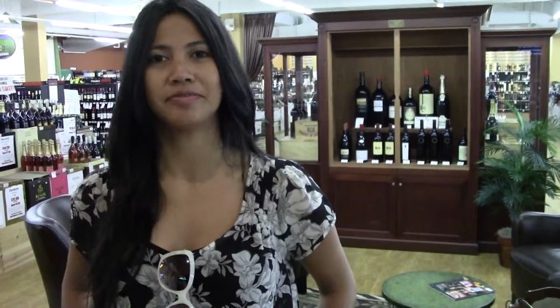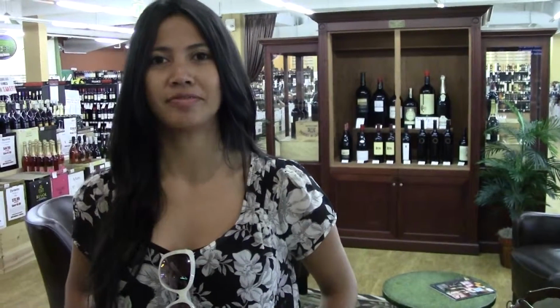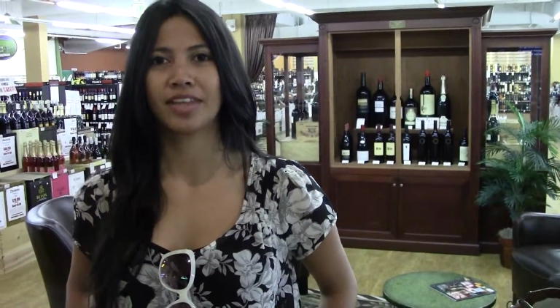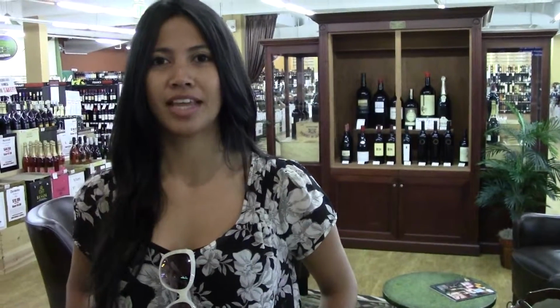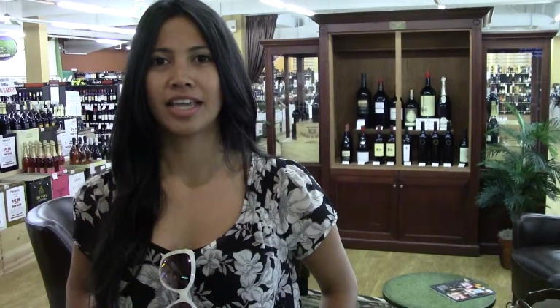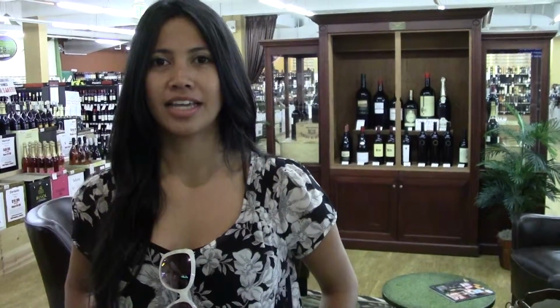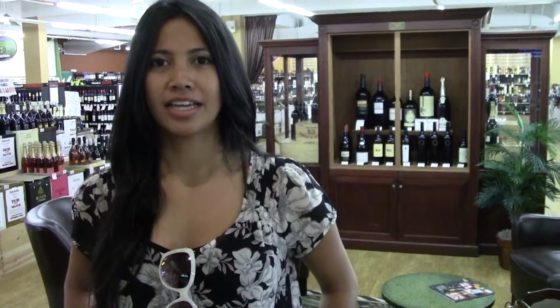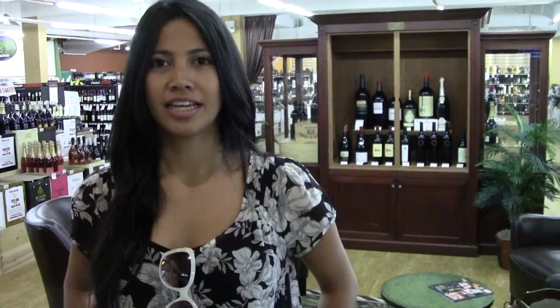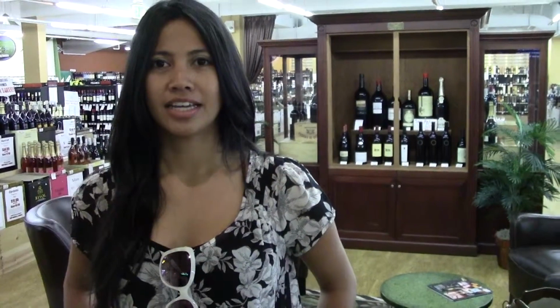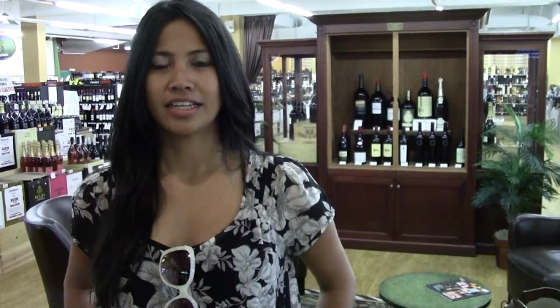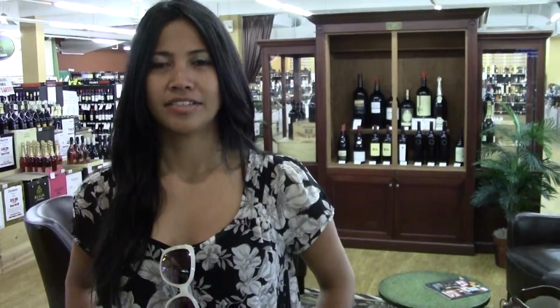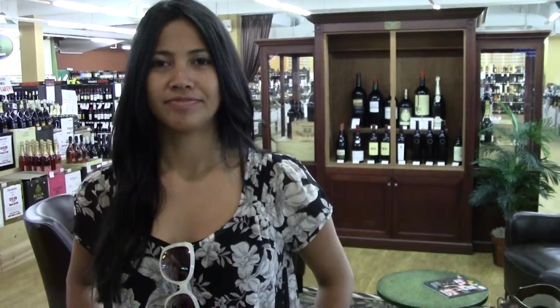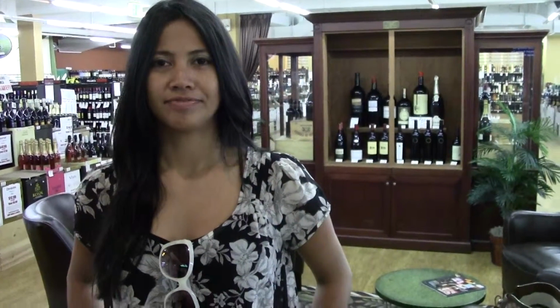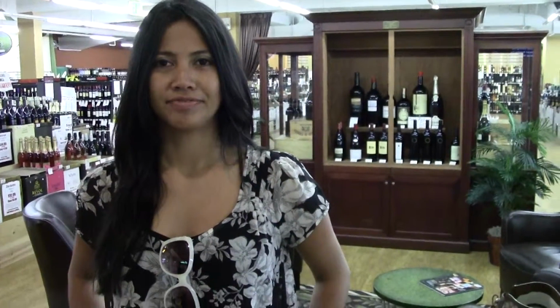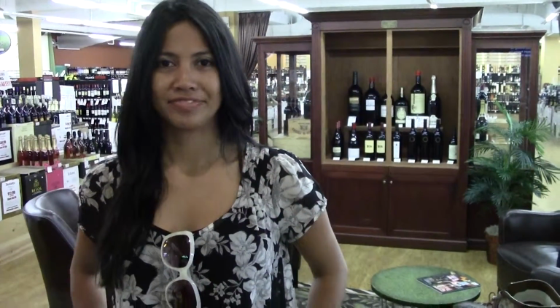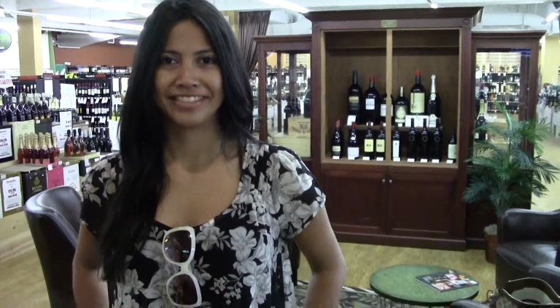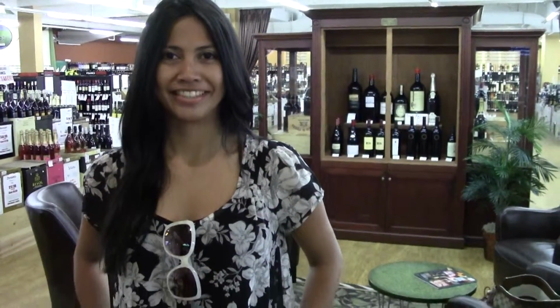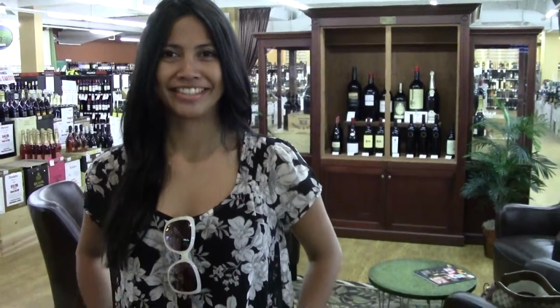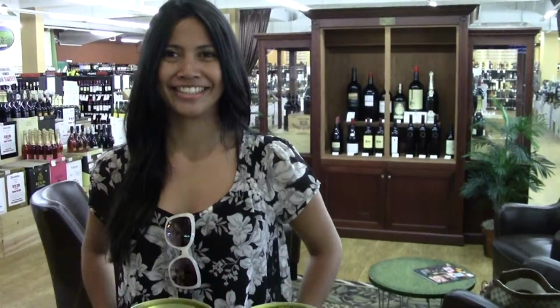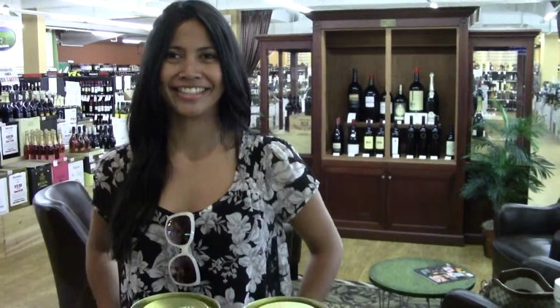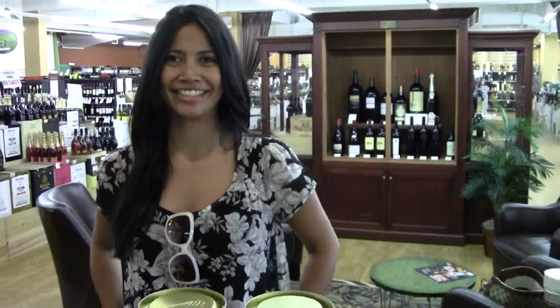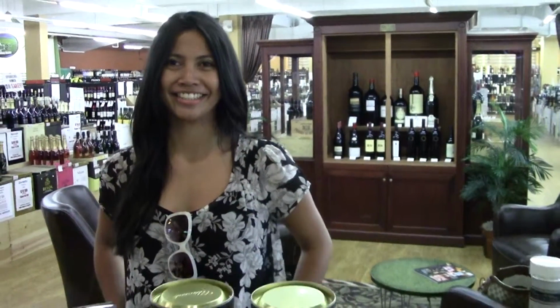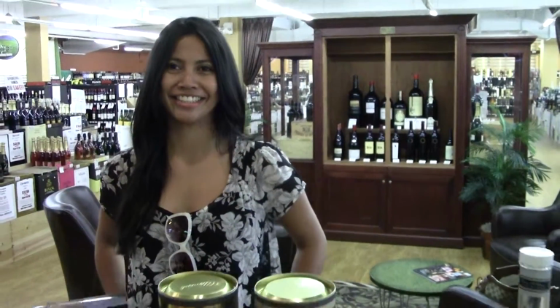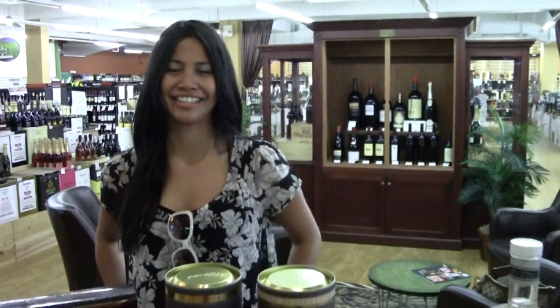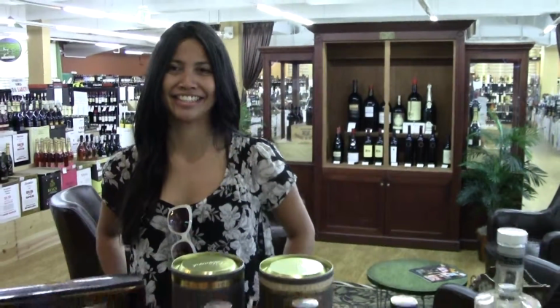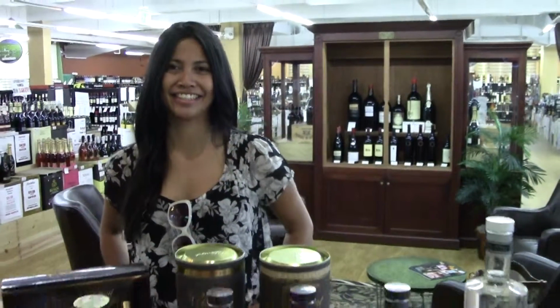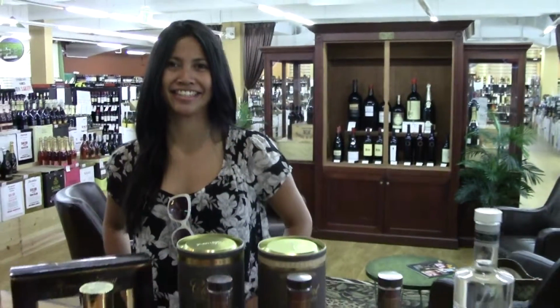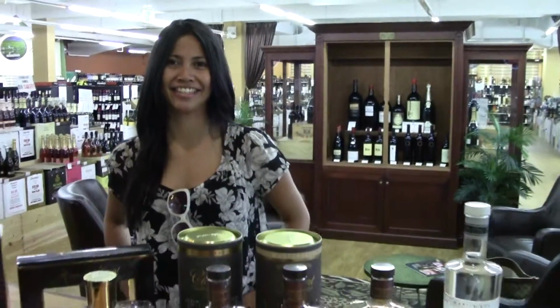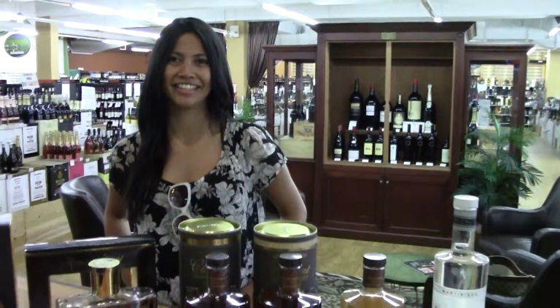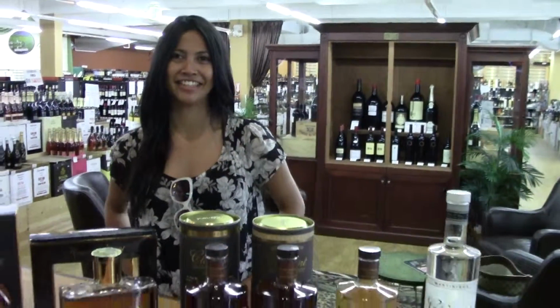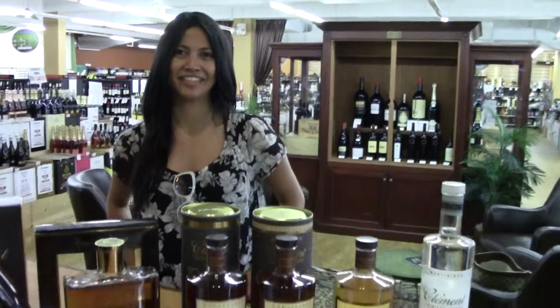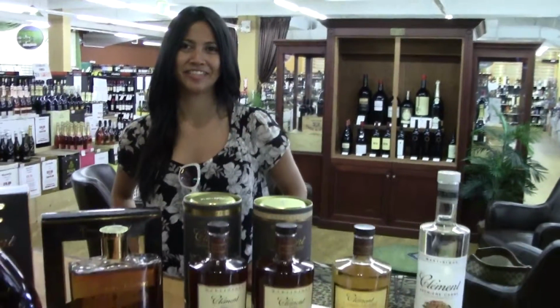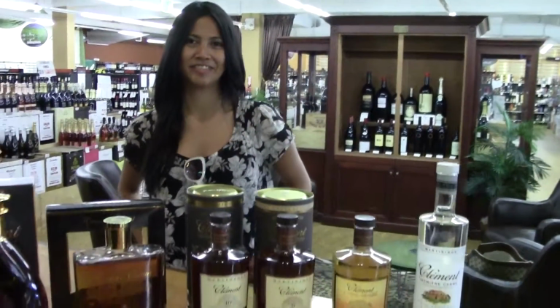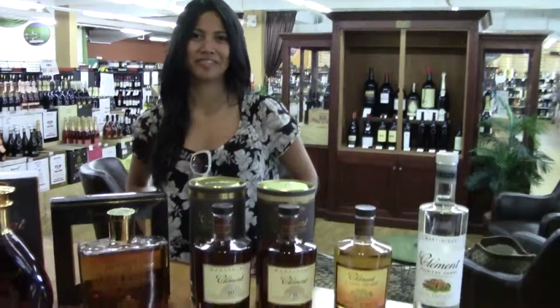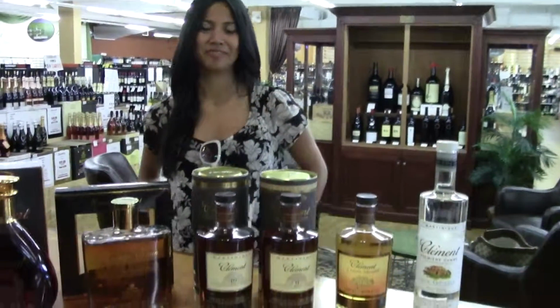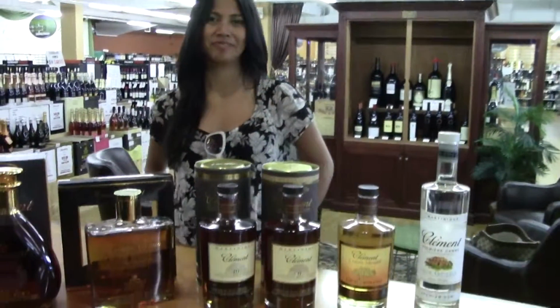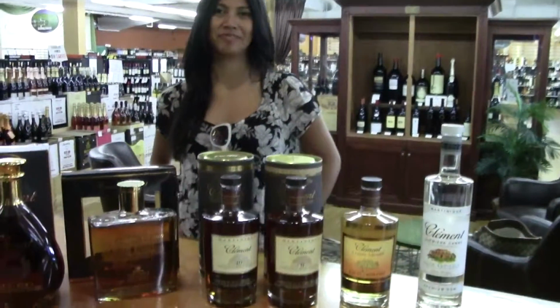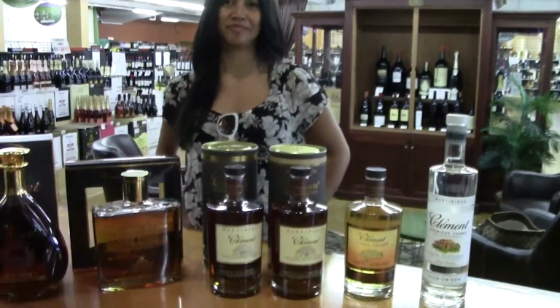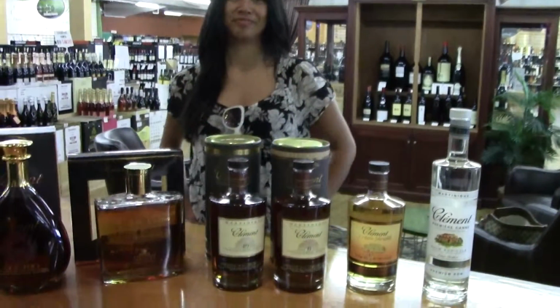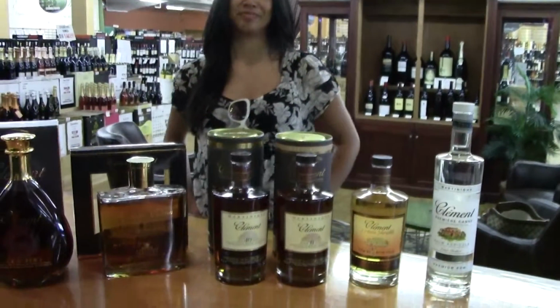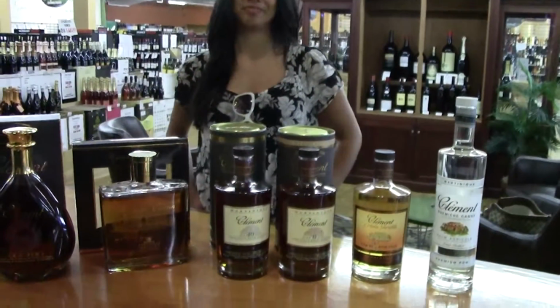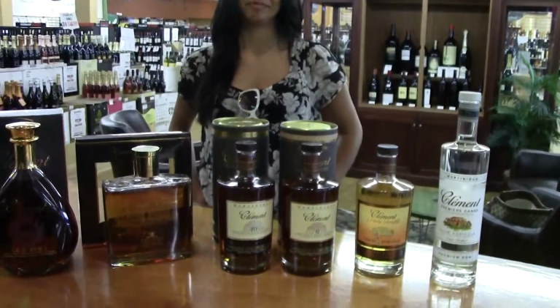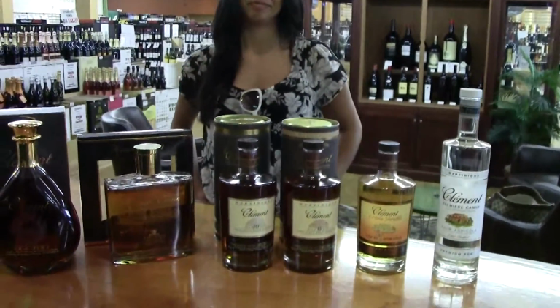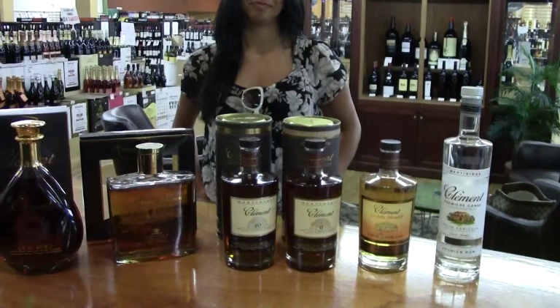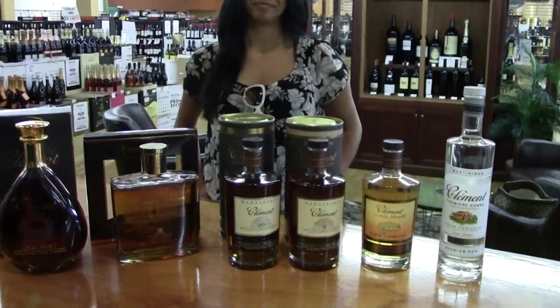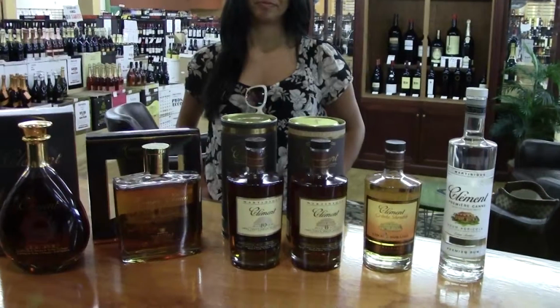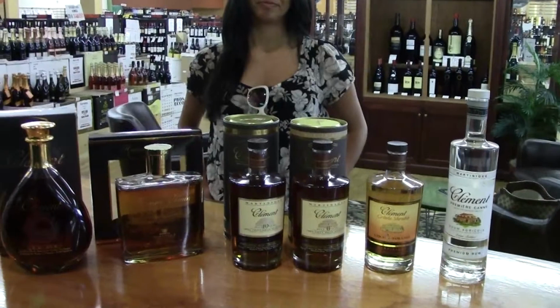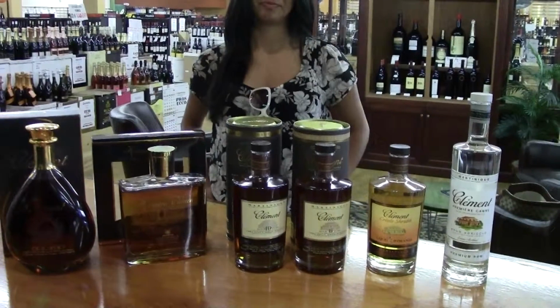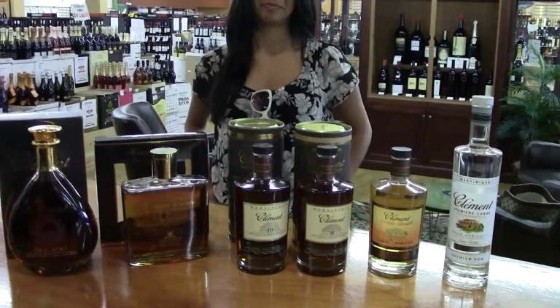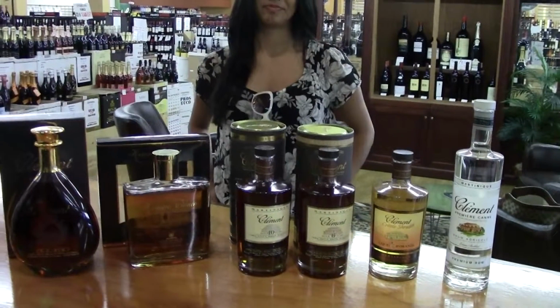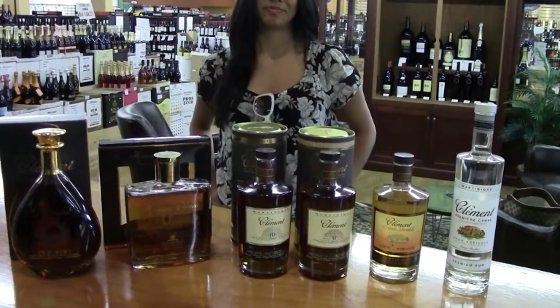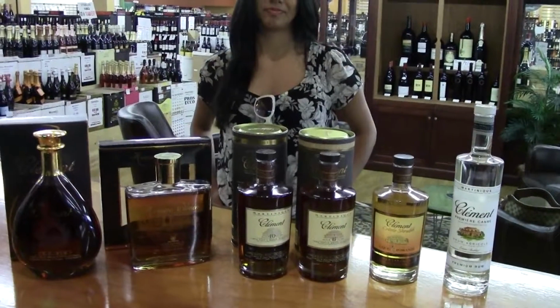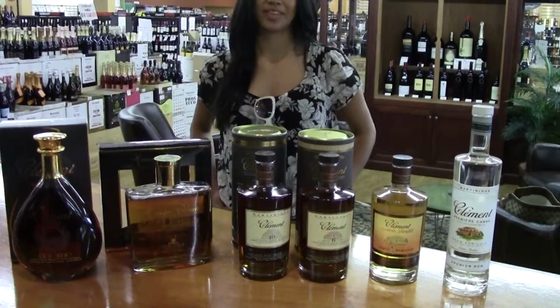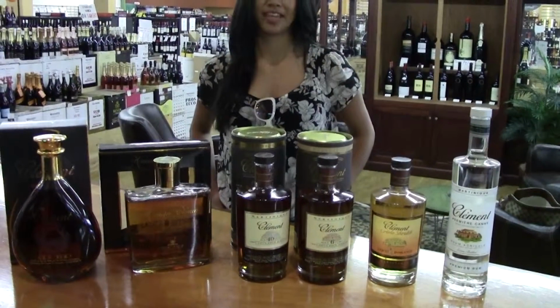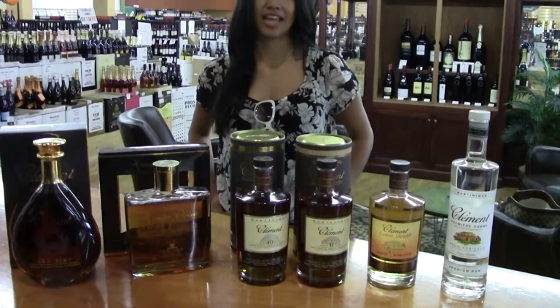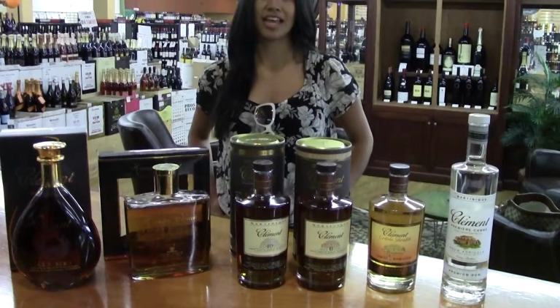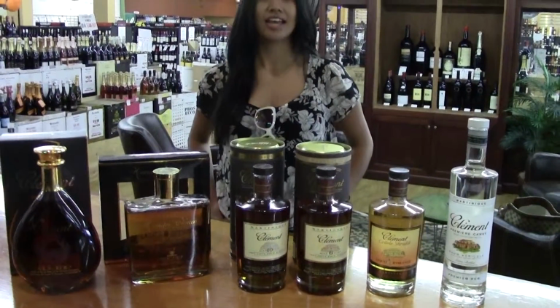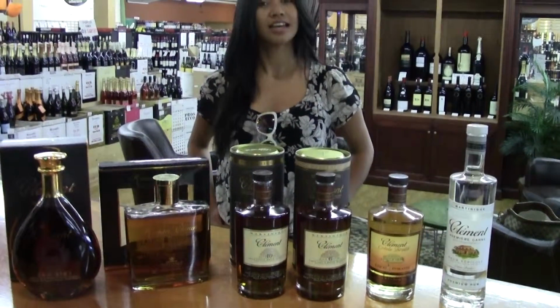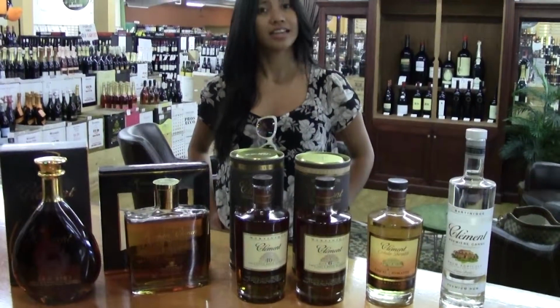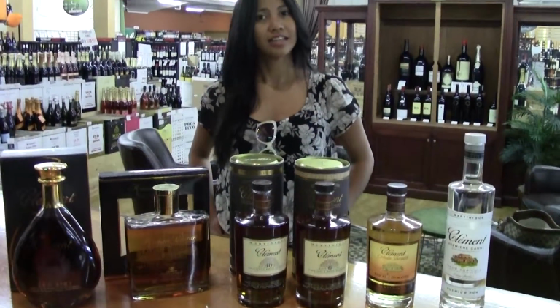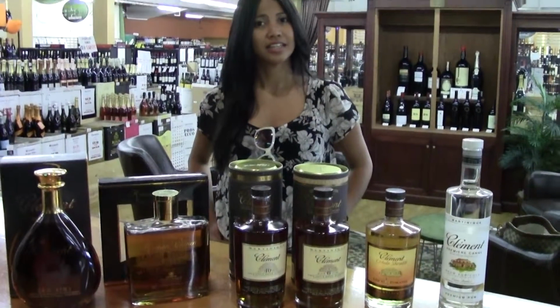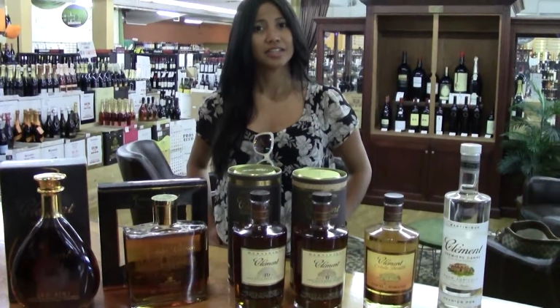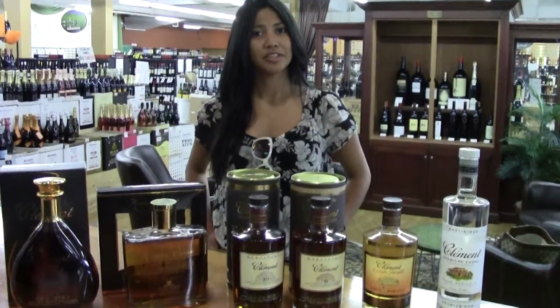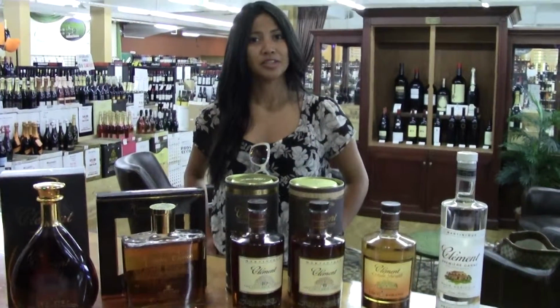All right, so here we are. We're with Inda from Martinique Rums, and she's got some gorgeous rums. Do you want to tell us a little bit about the history and what's going on?